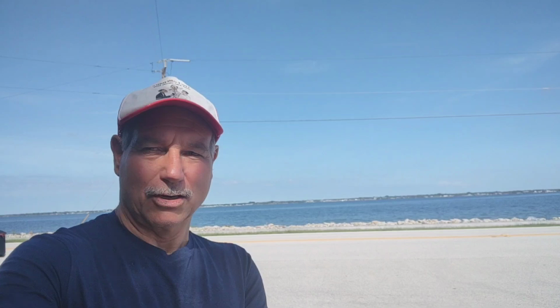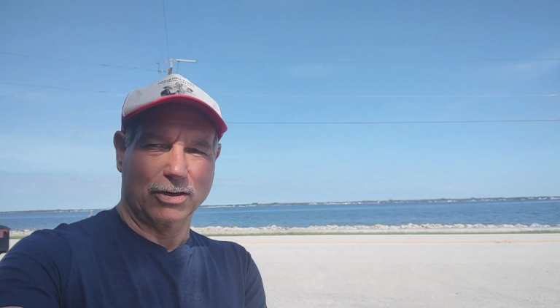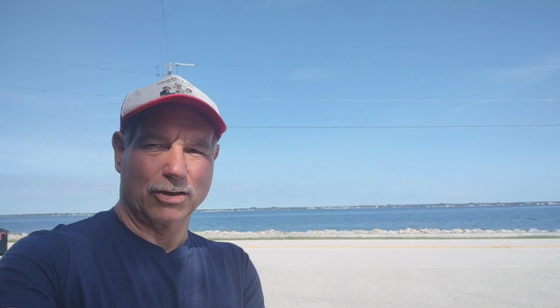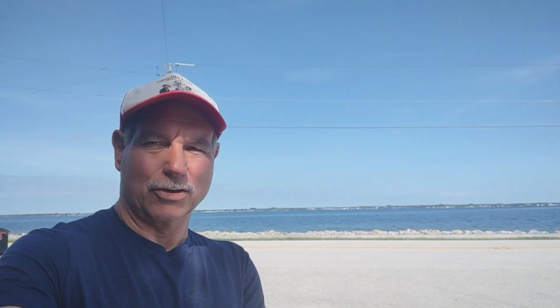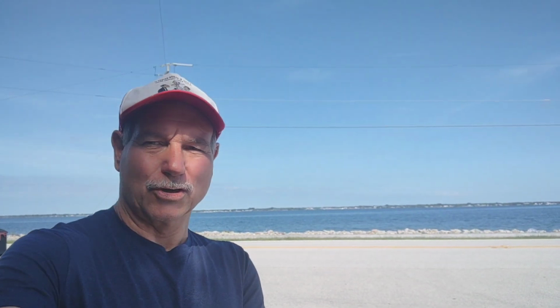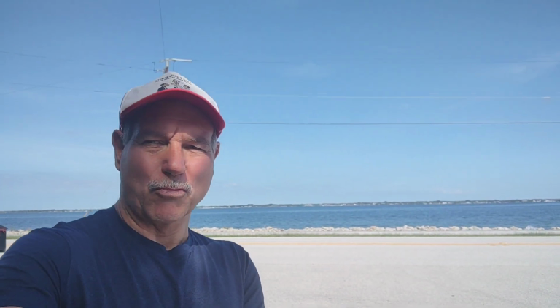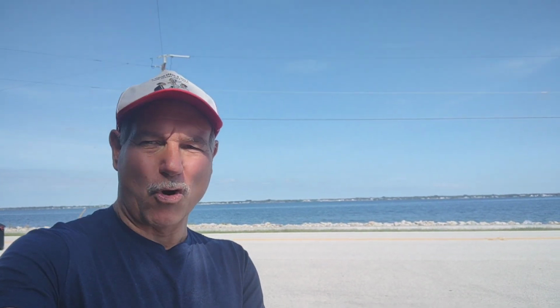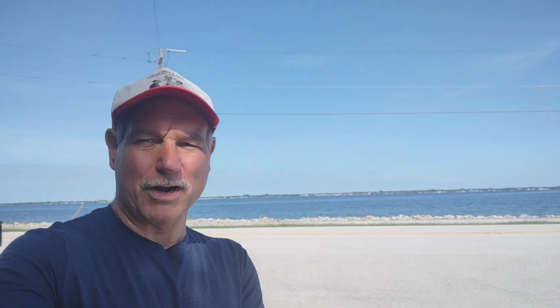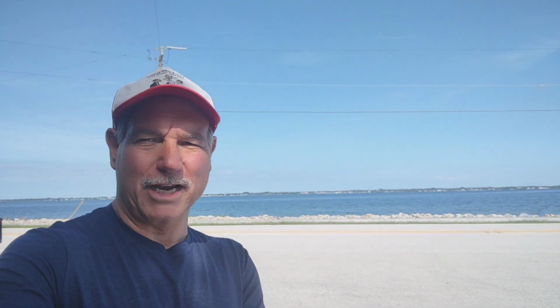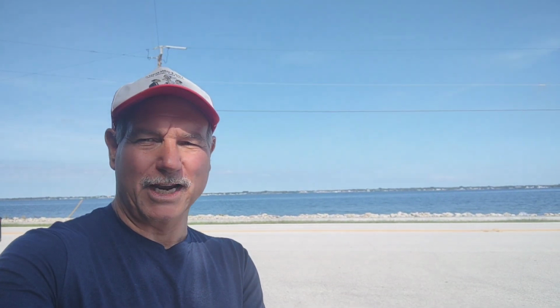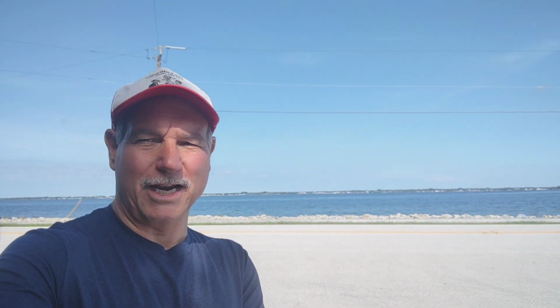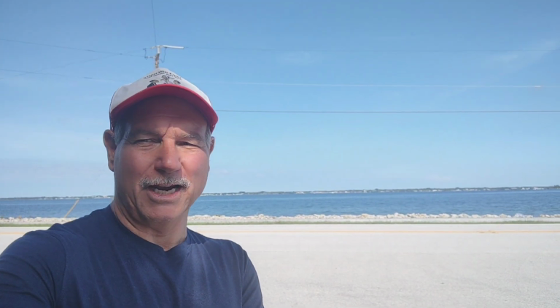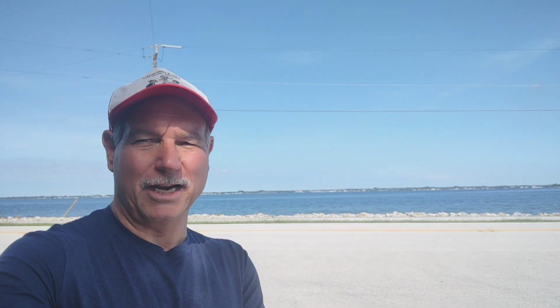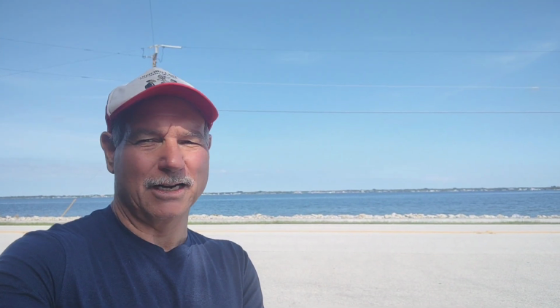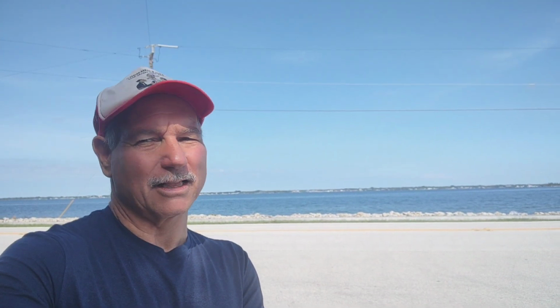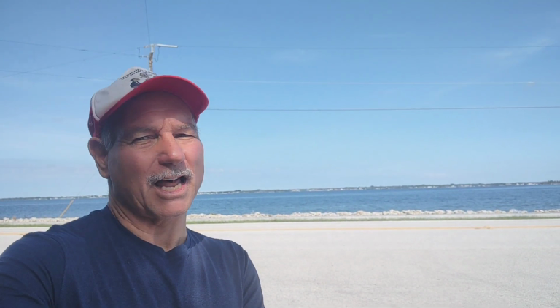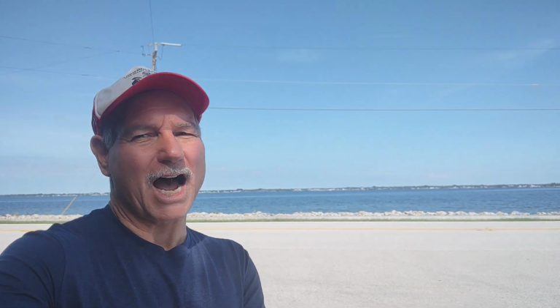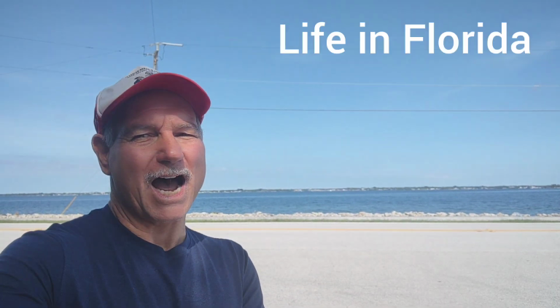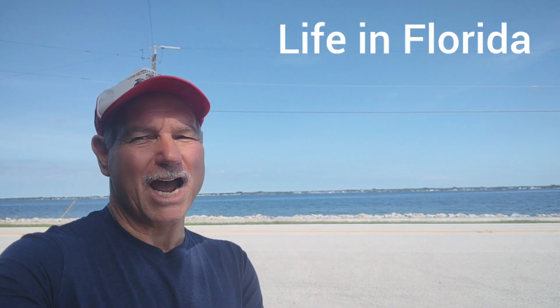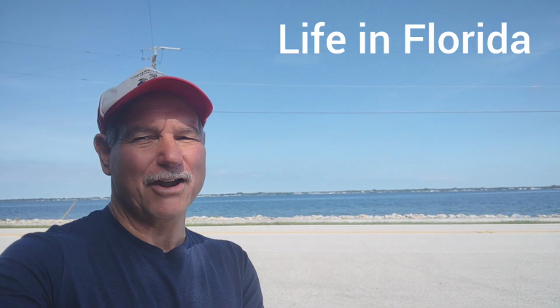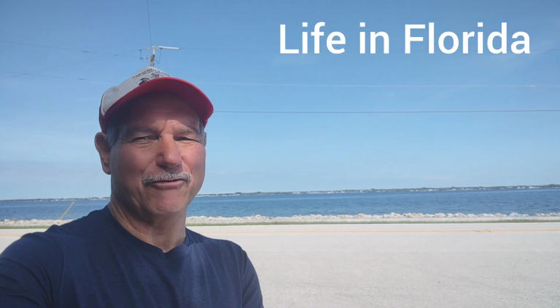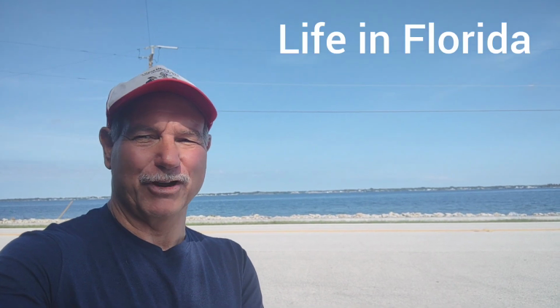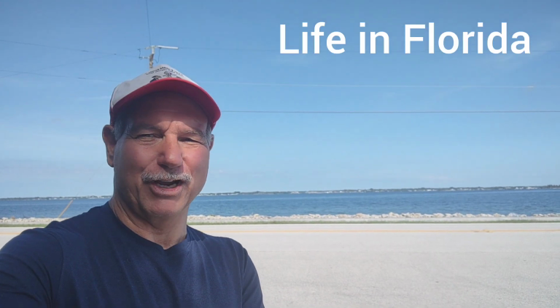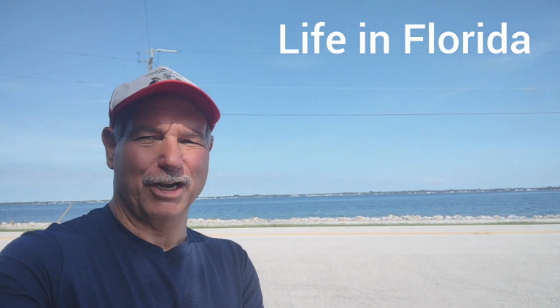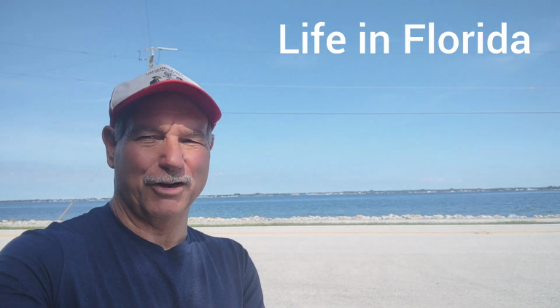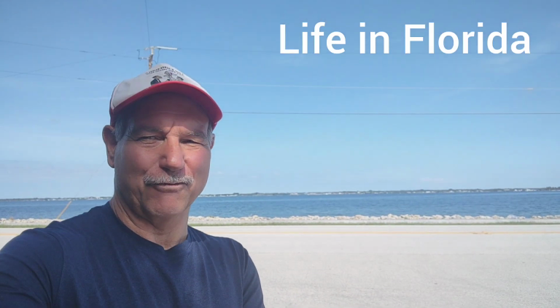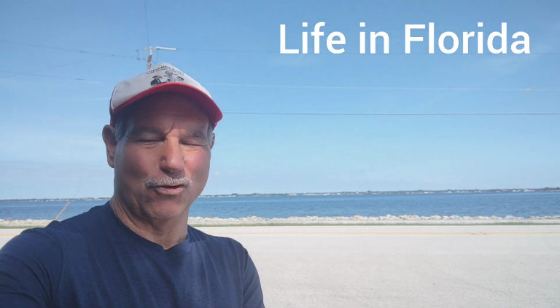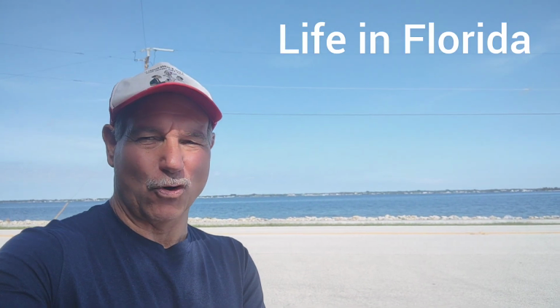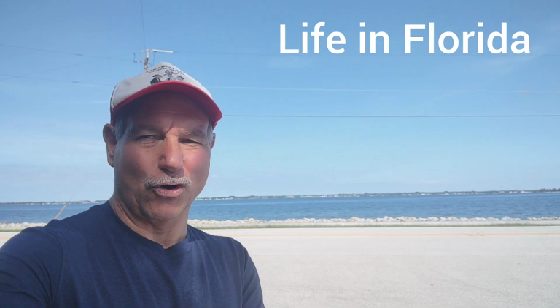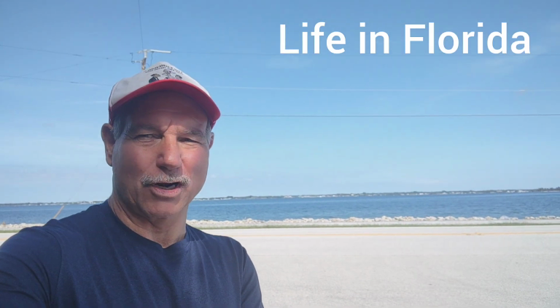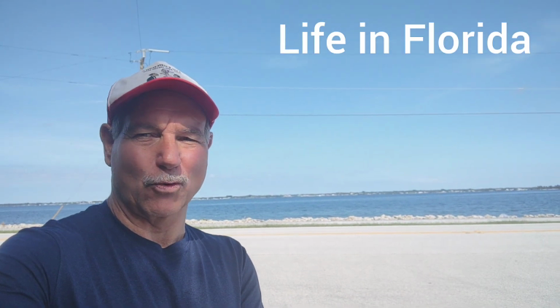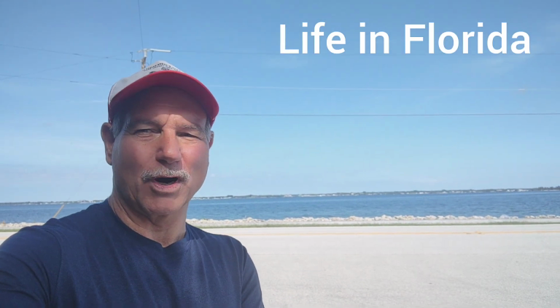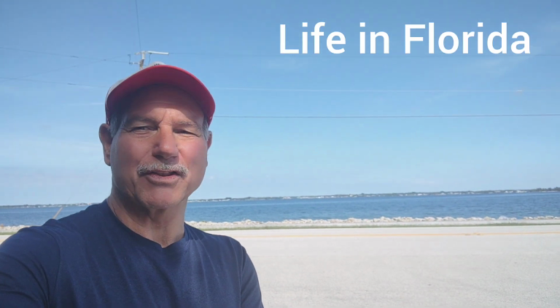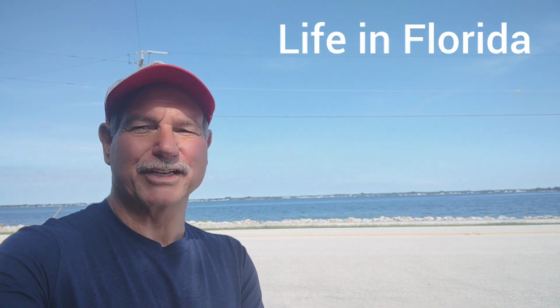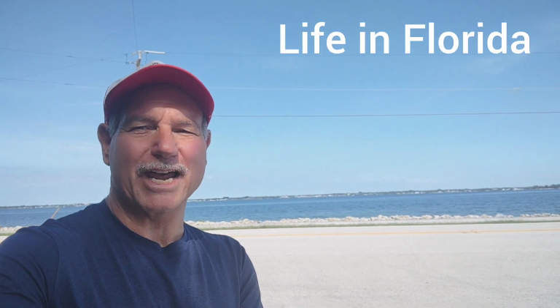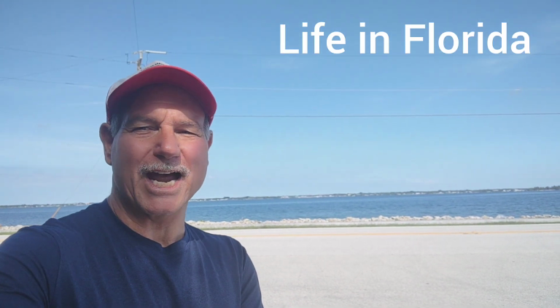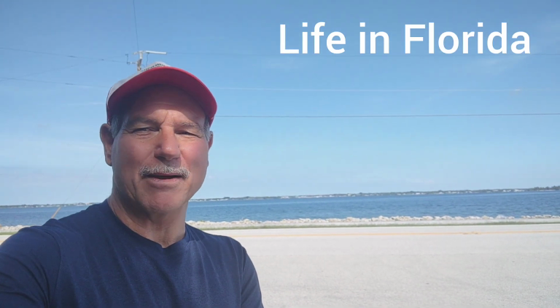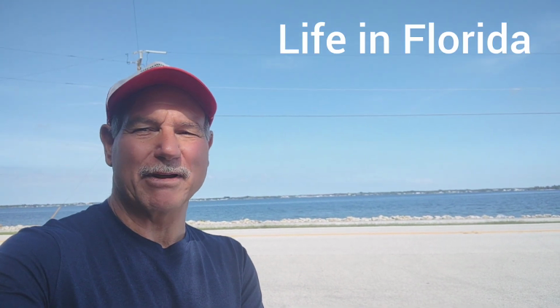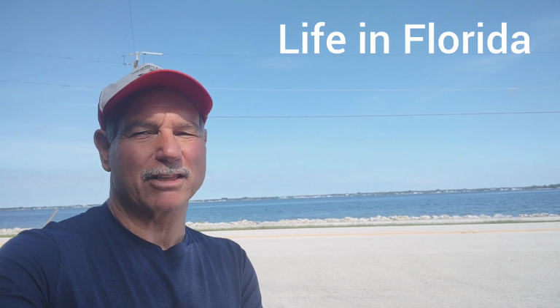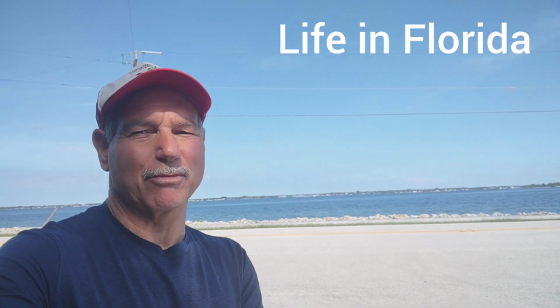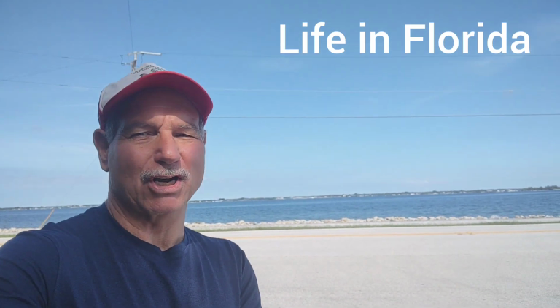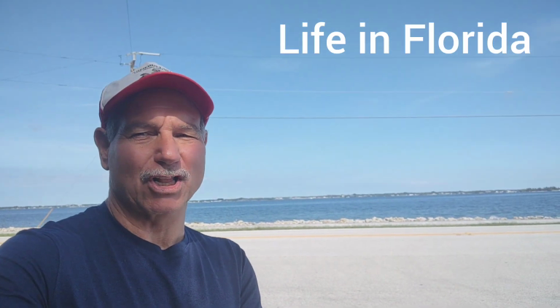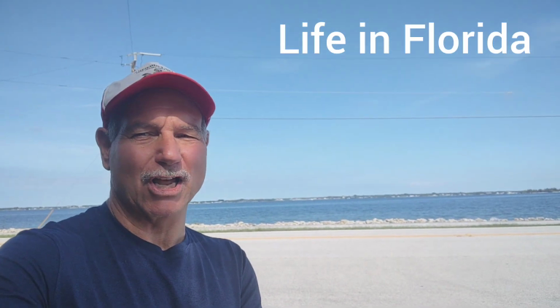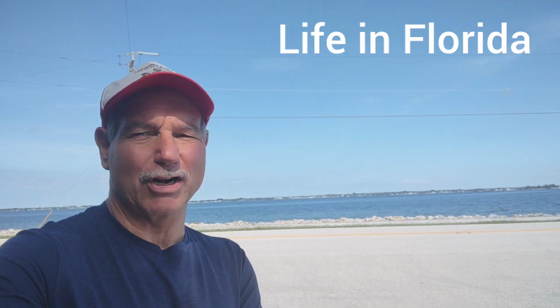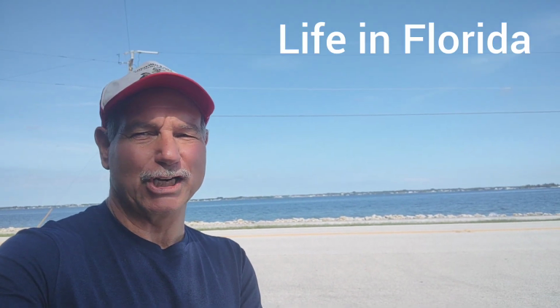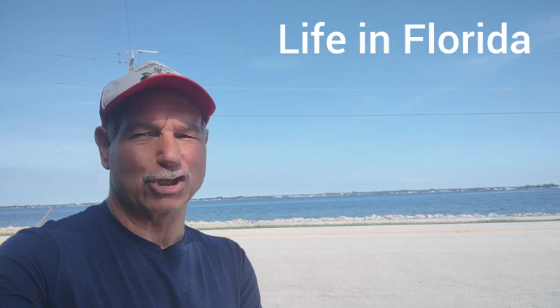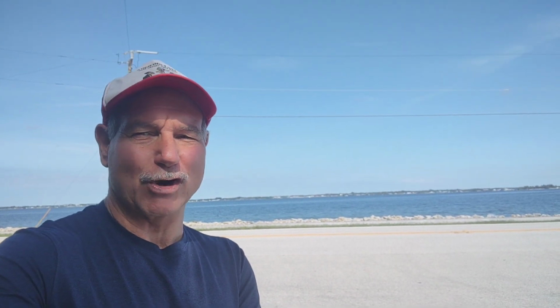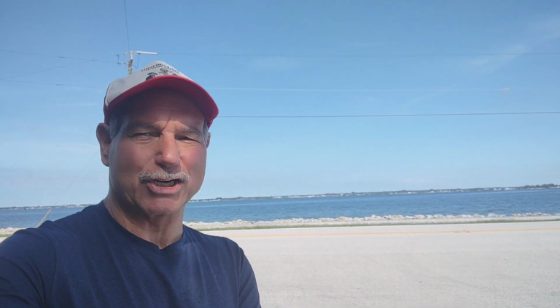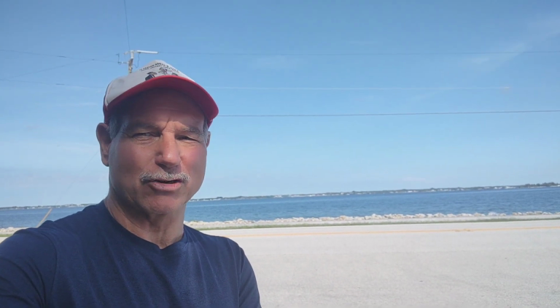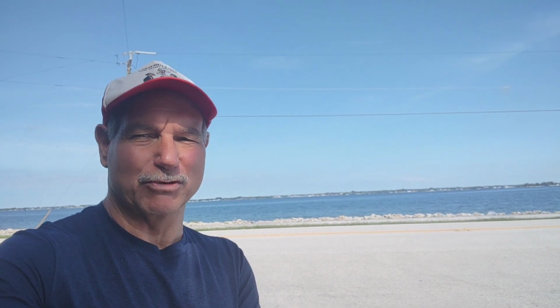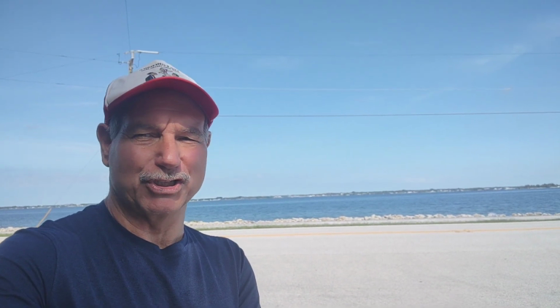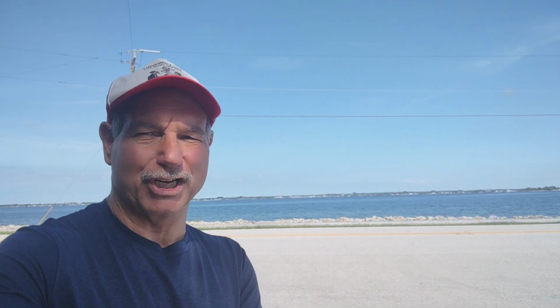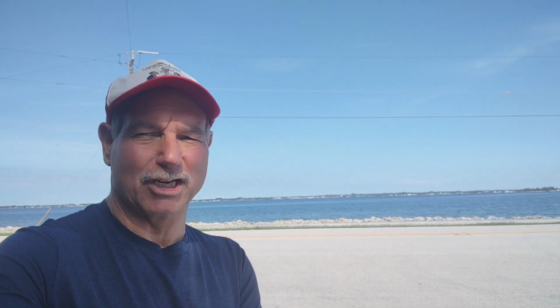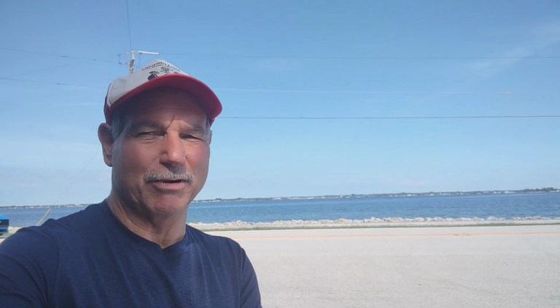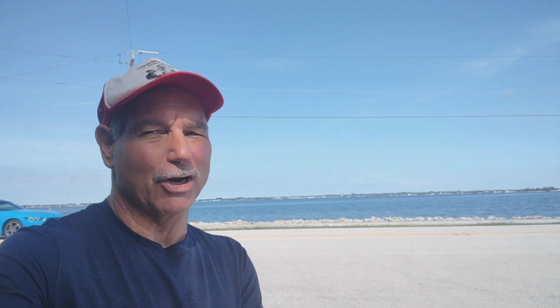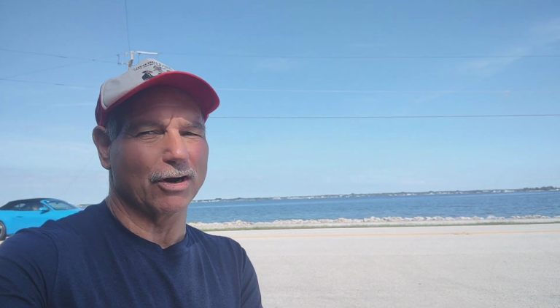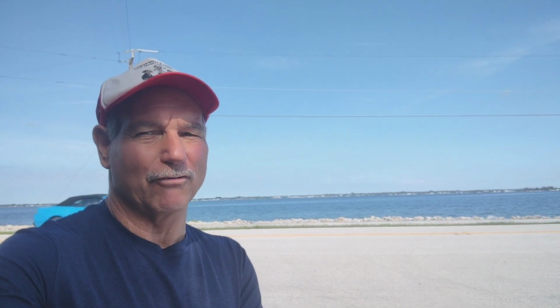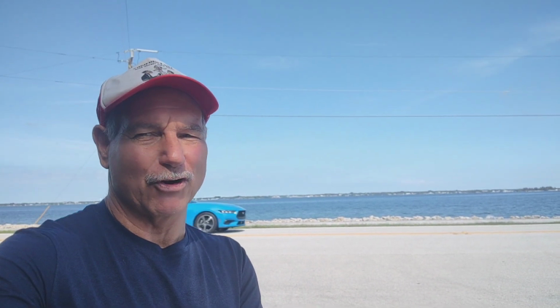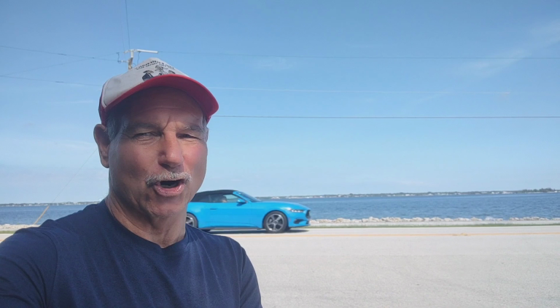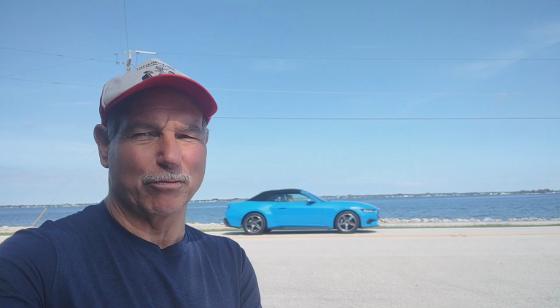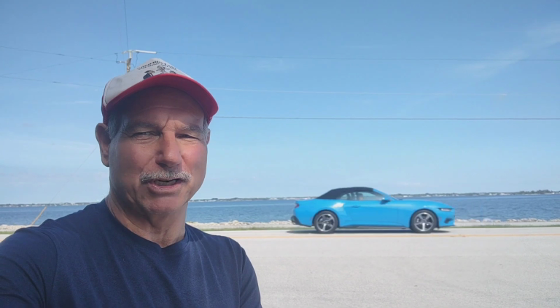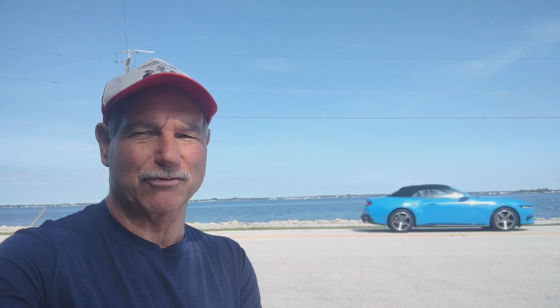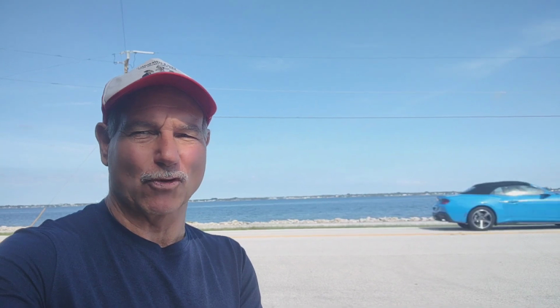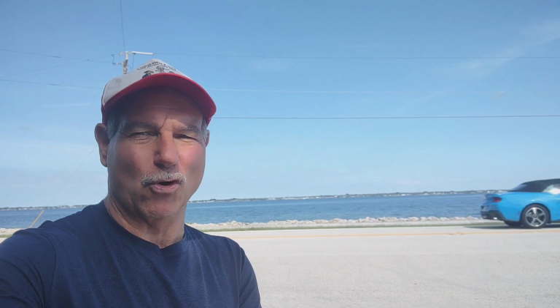Good morning! Life in Florida. Today I'm at the McLarity Treasure Museum here in Vero Beach, Florida.